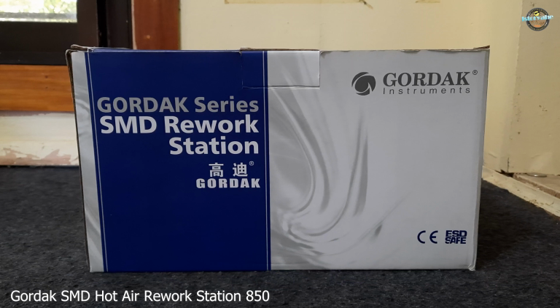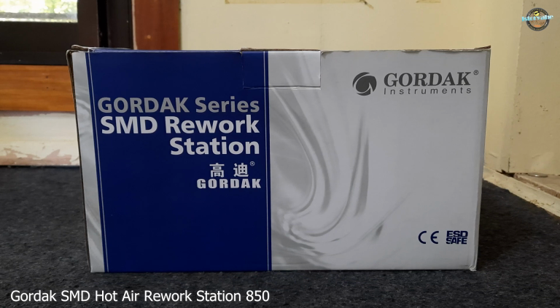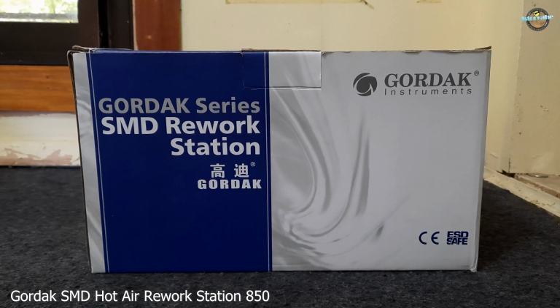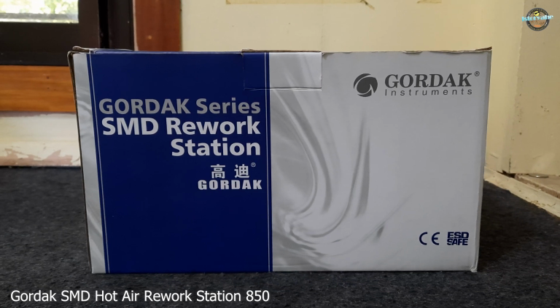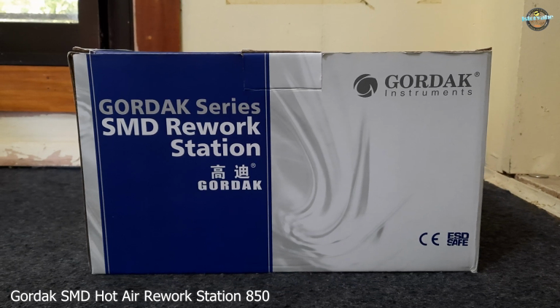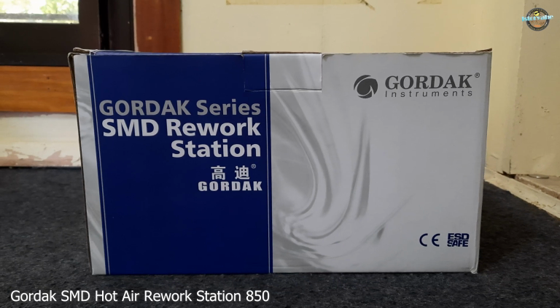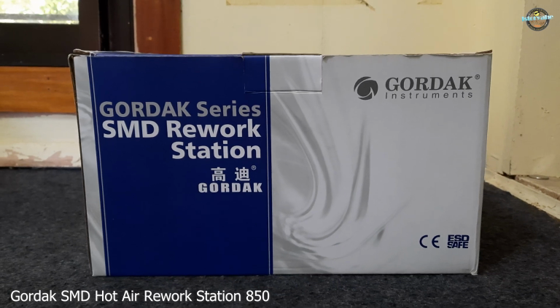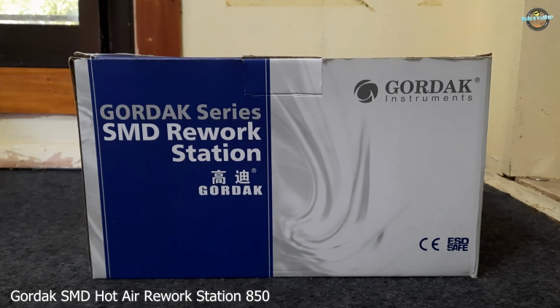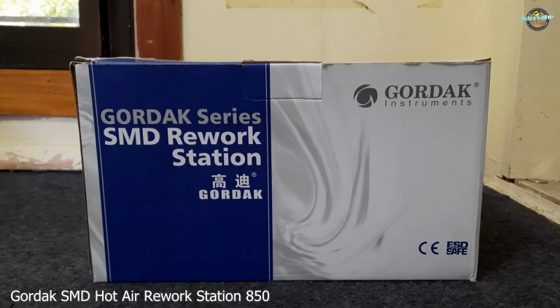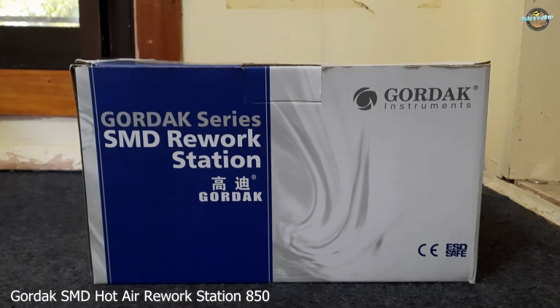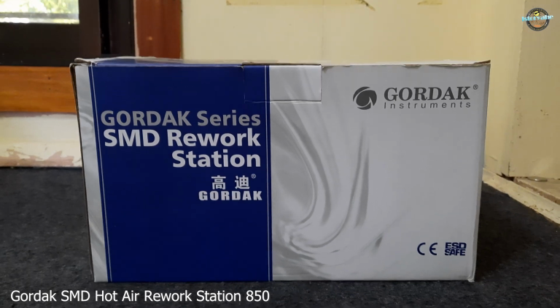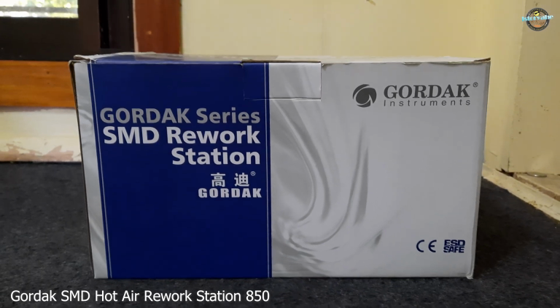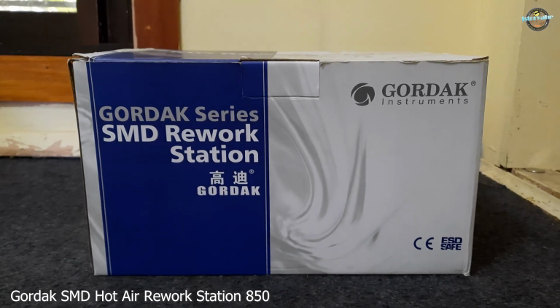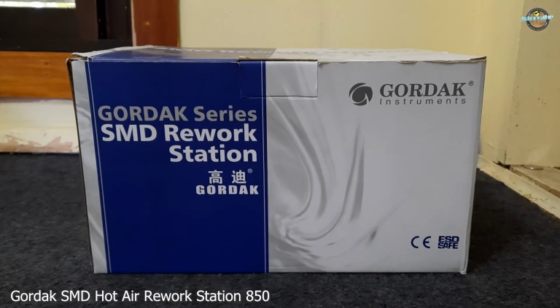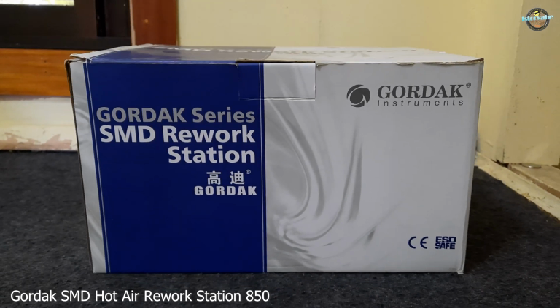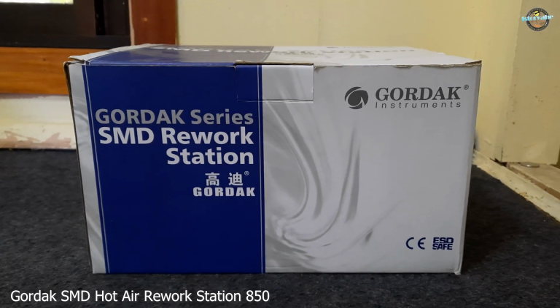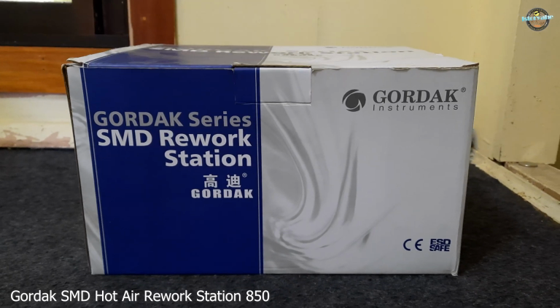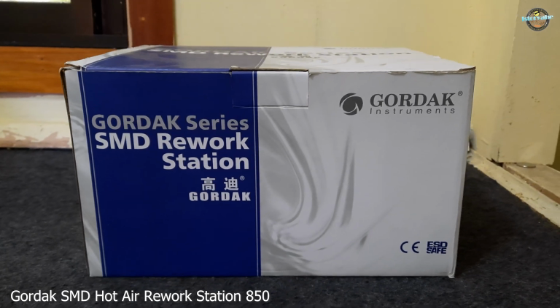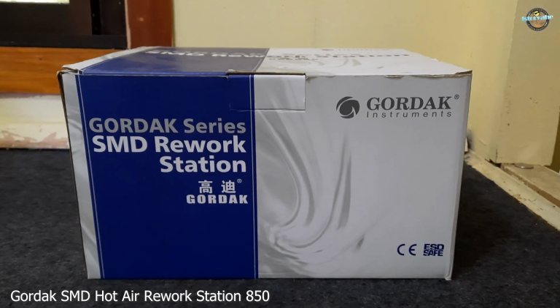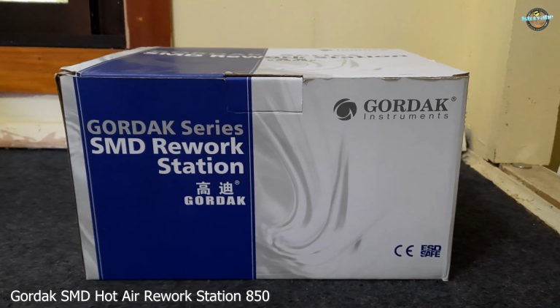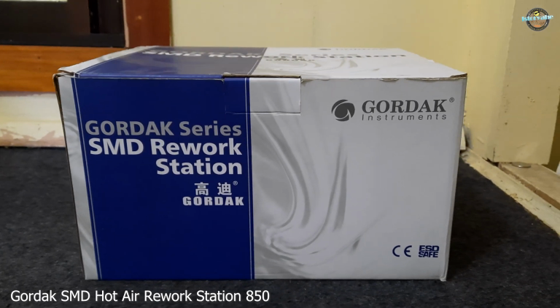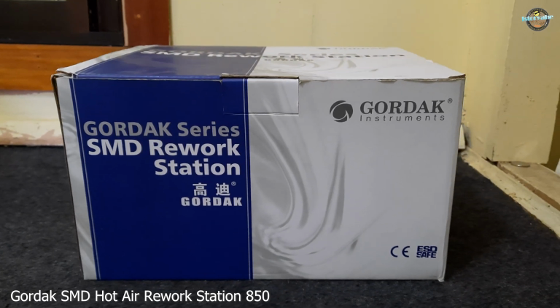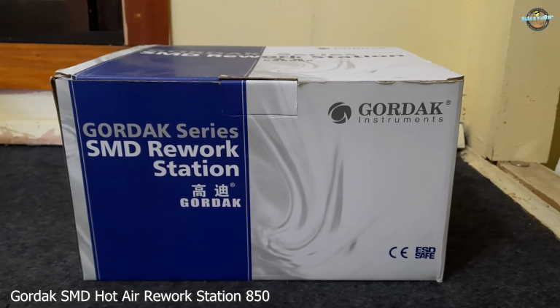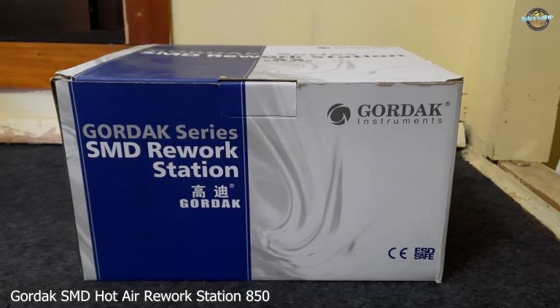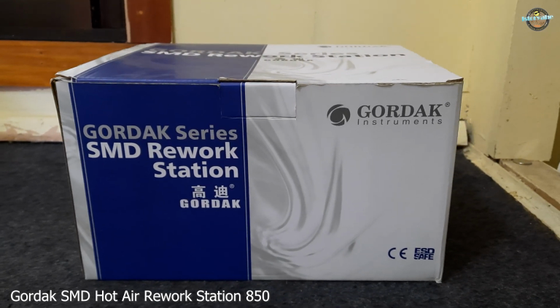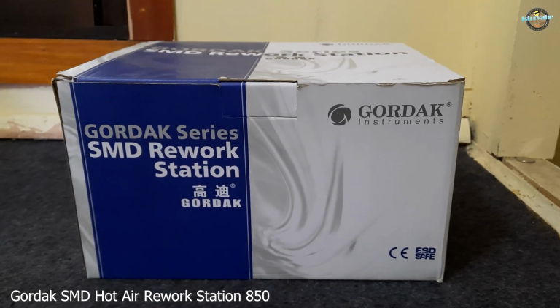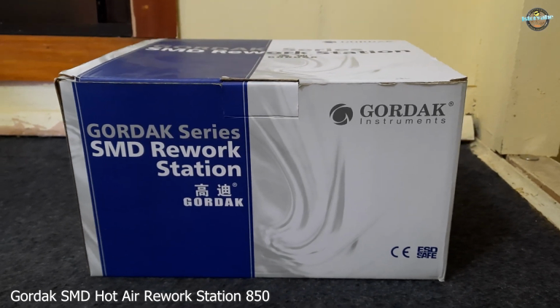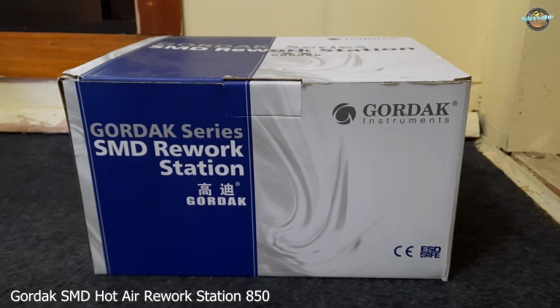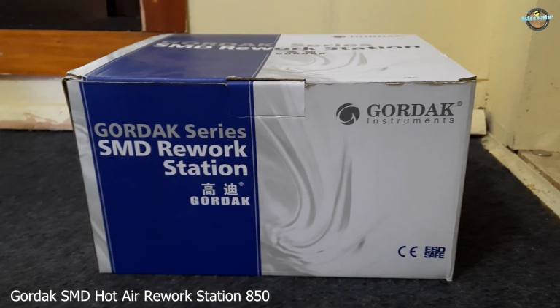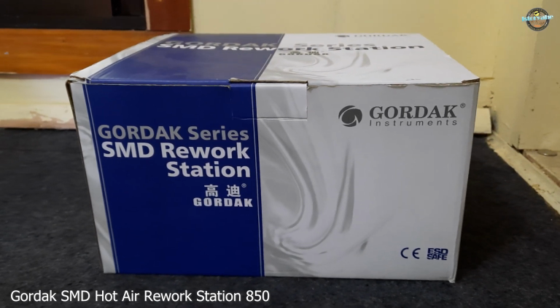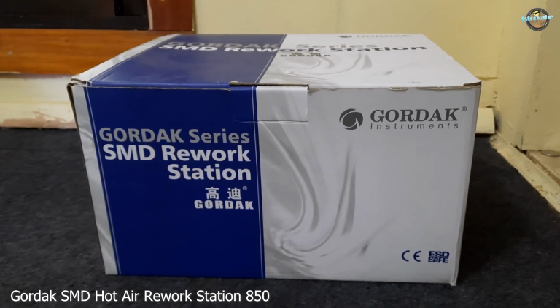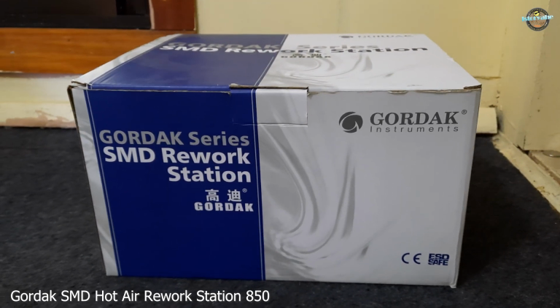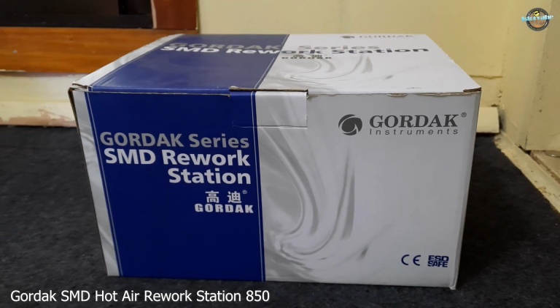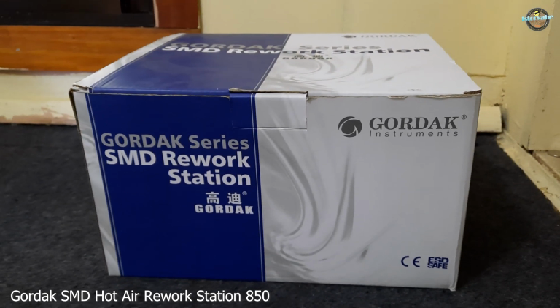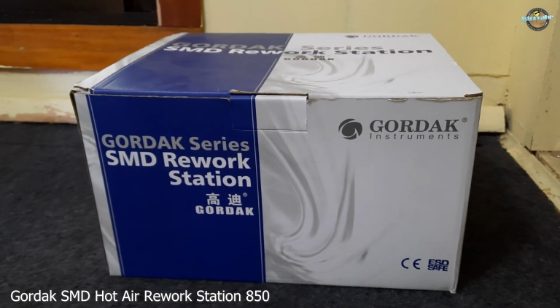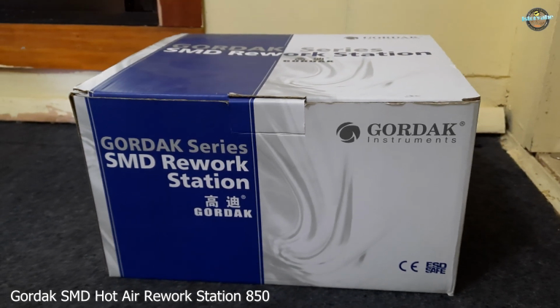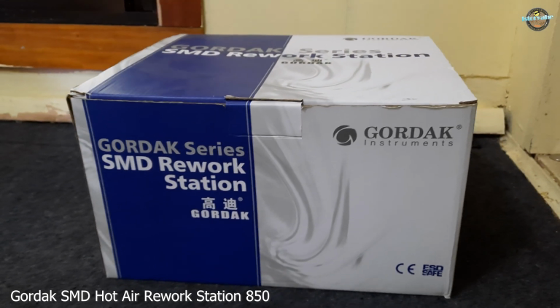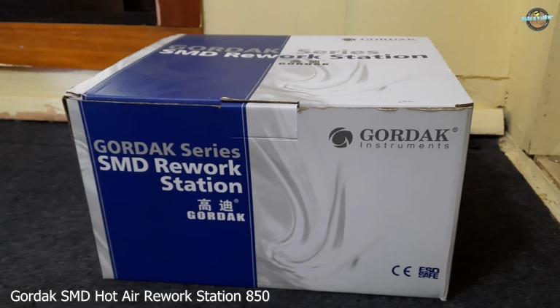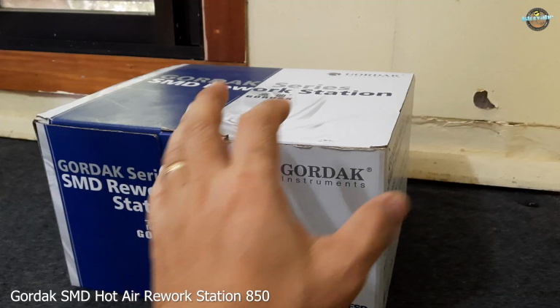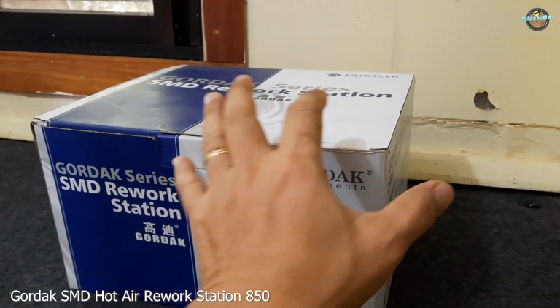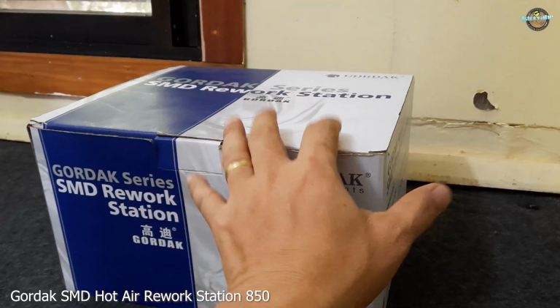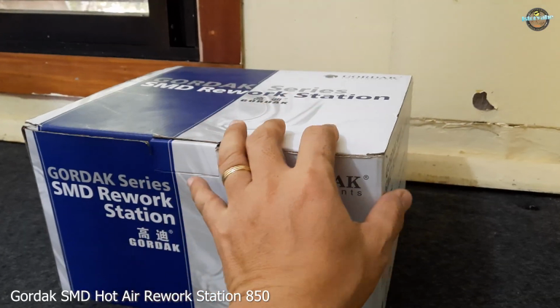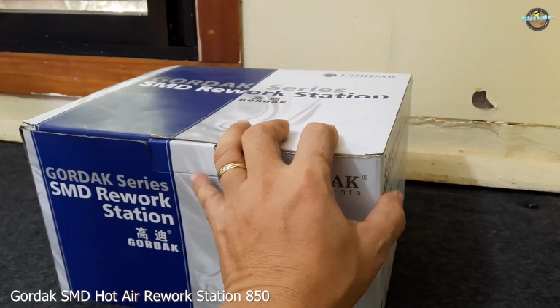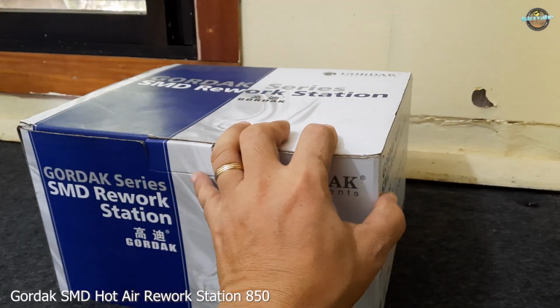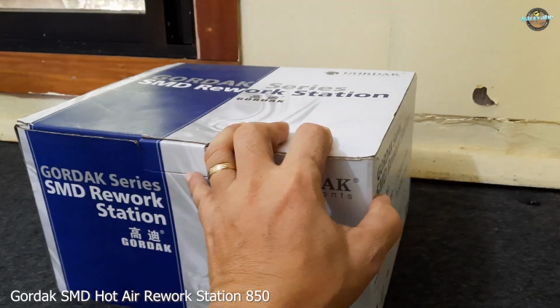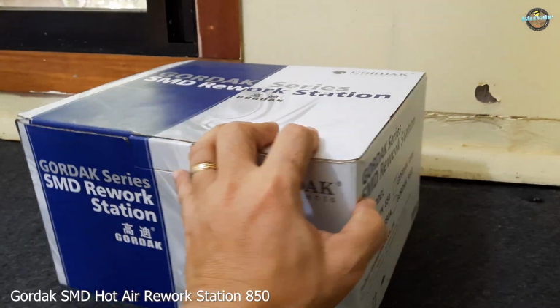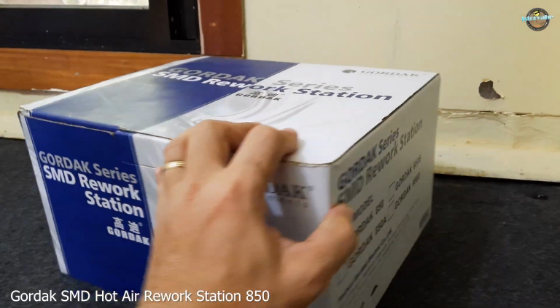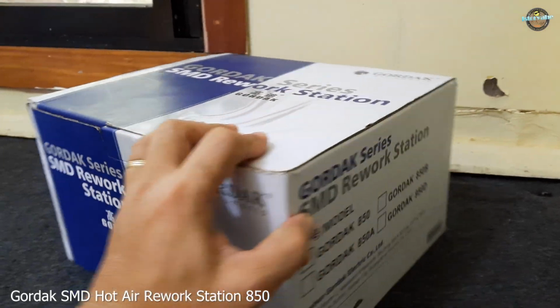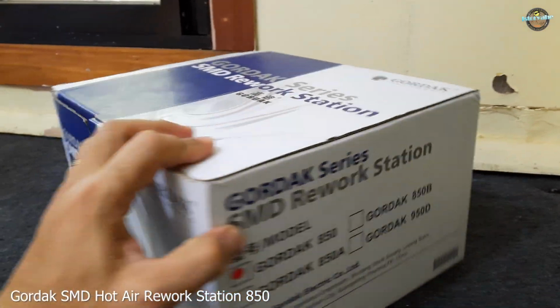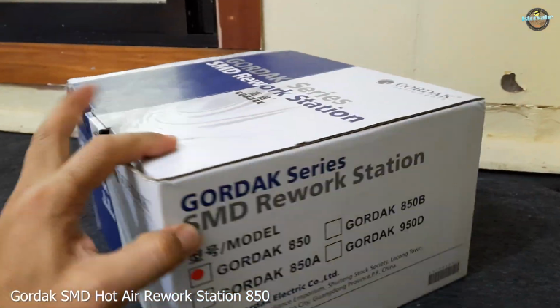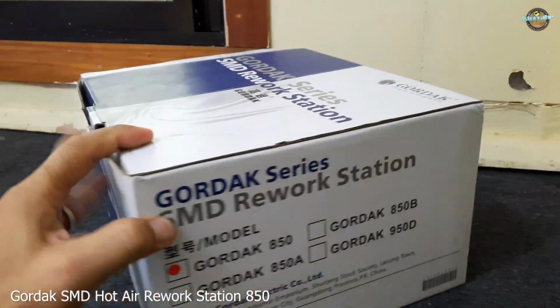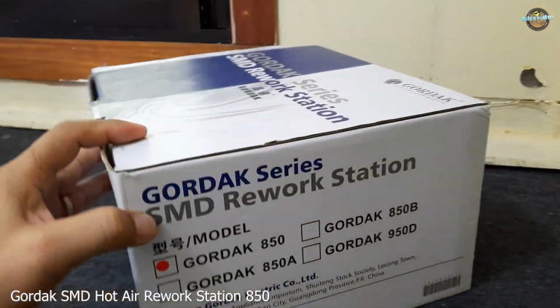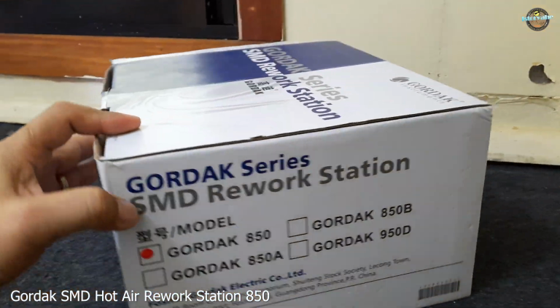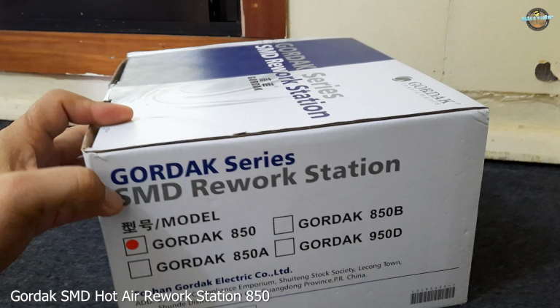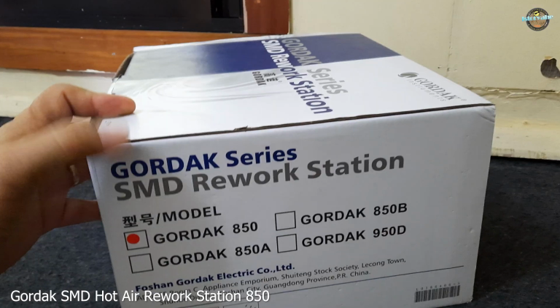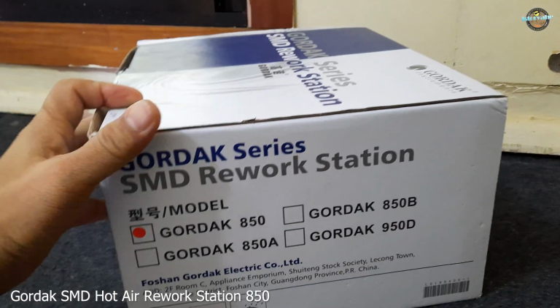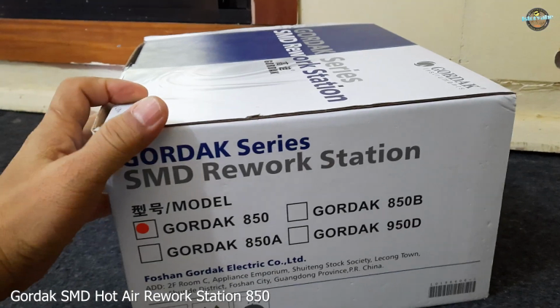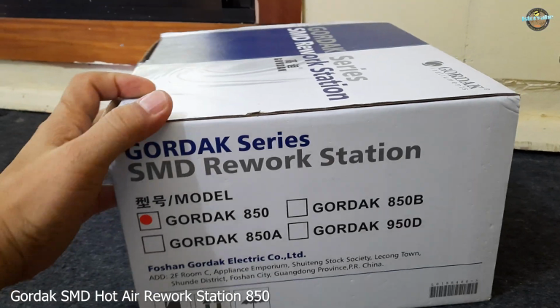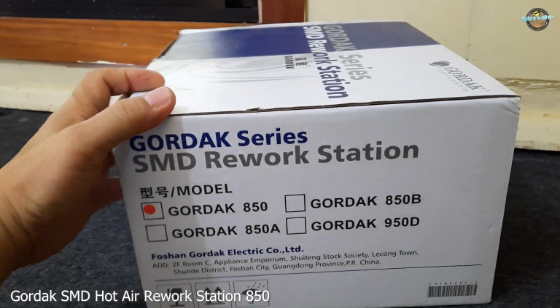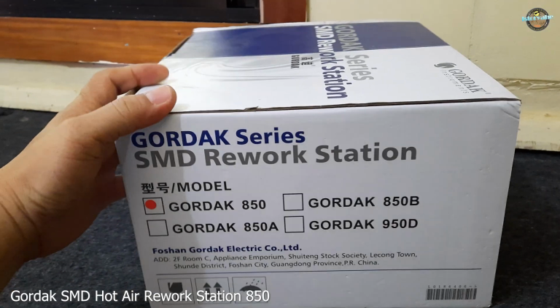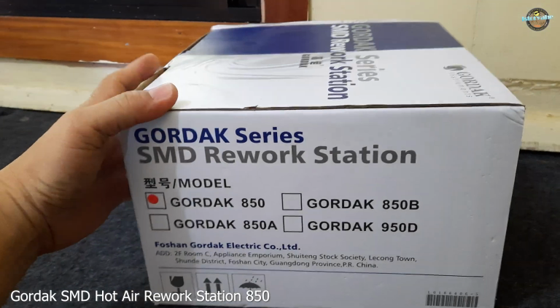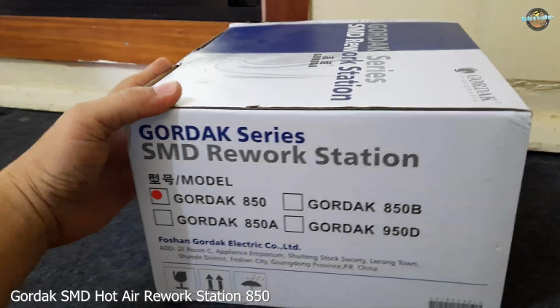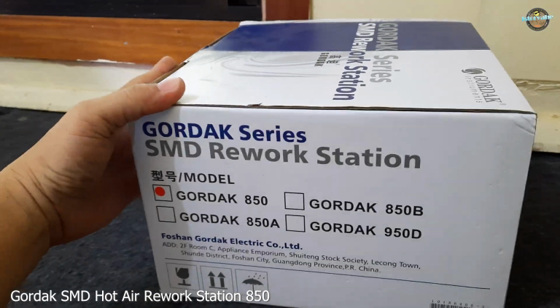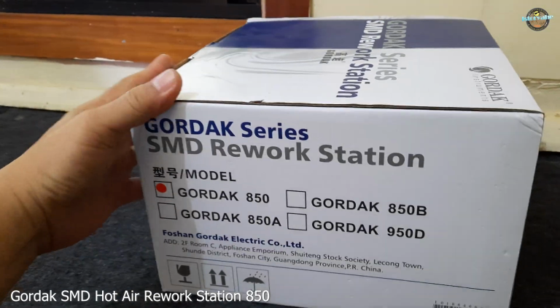Hey everyone, welcome to this unboxing video of the Gordak SMD Hot Air Rework Station 850.